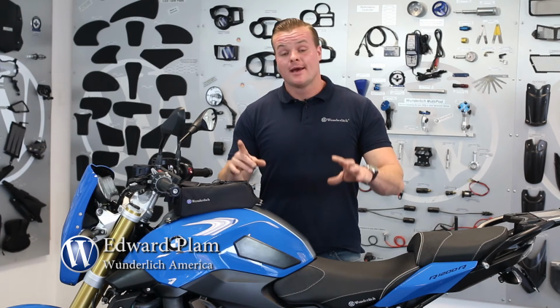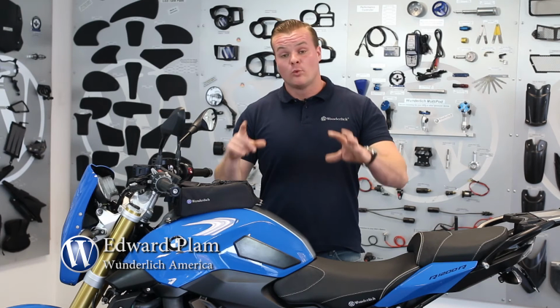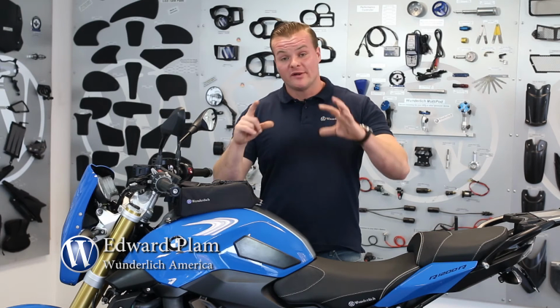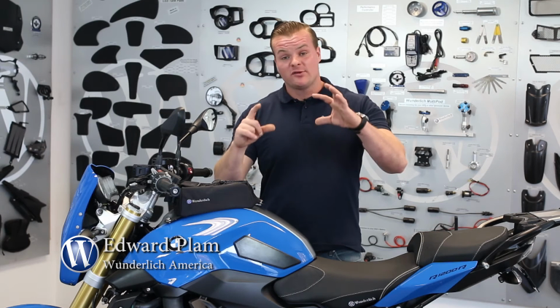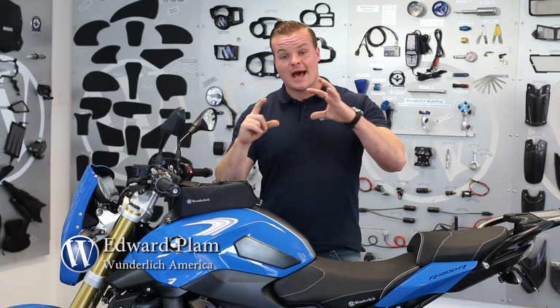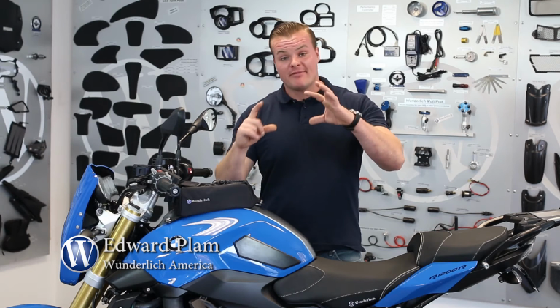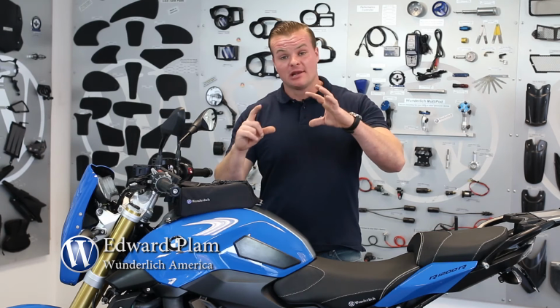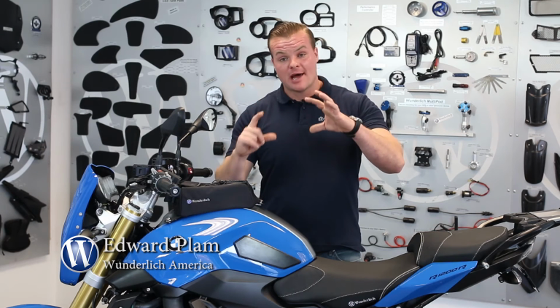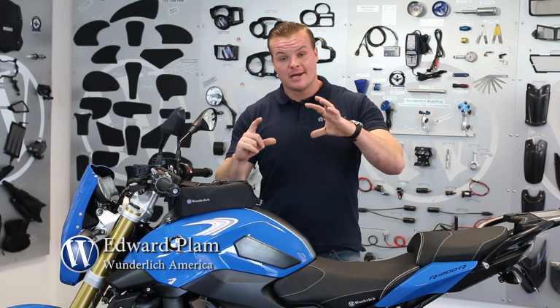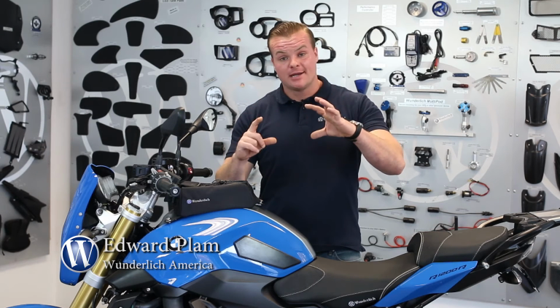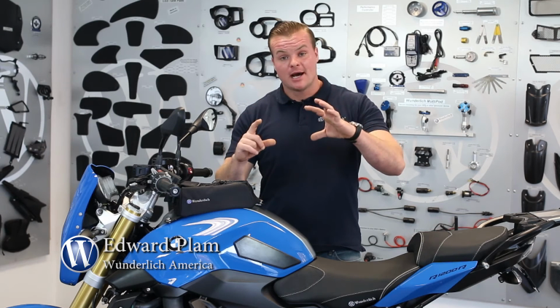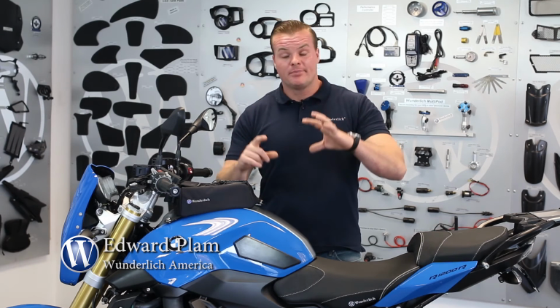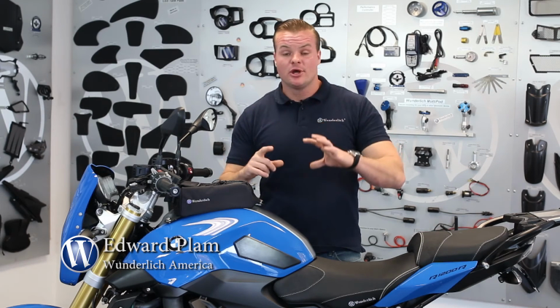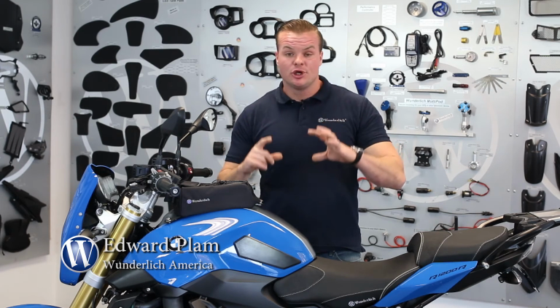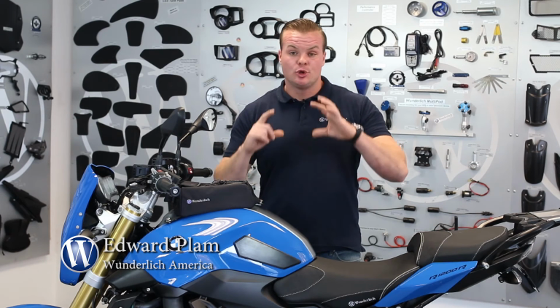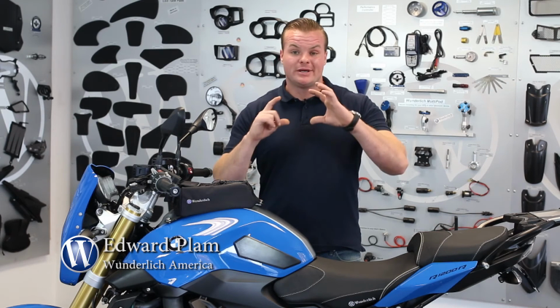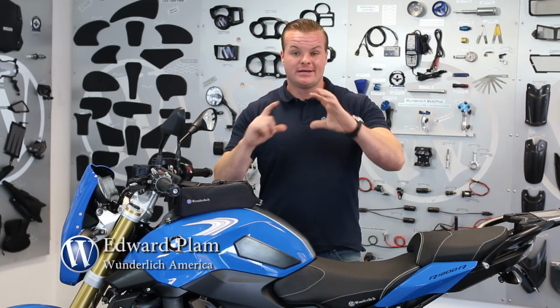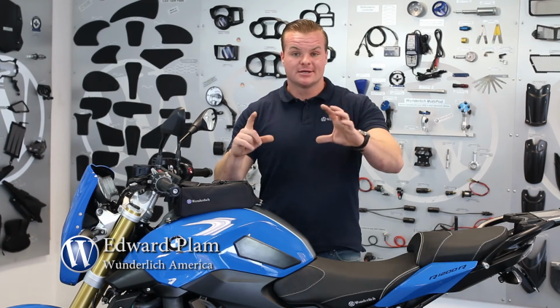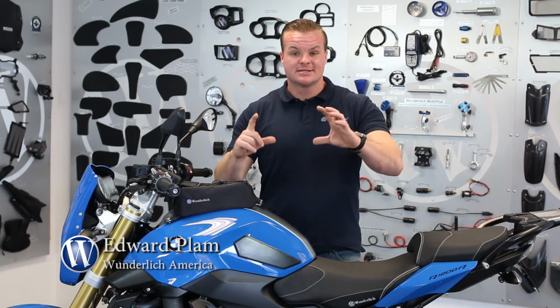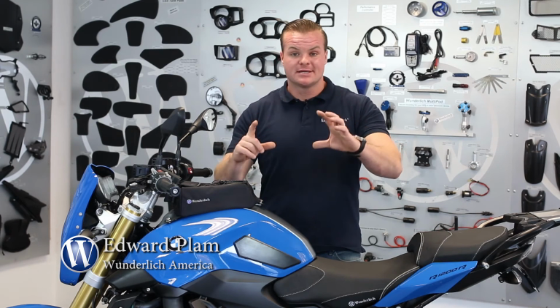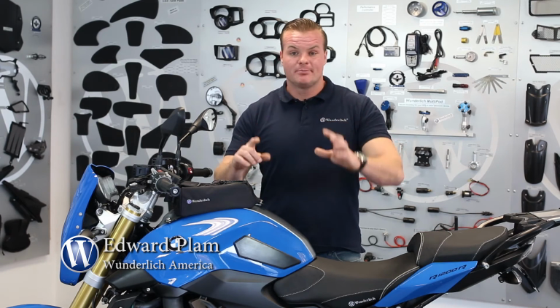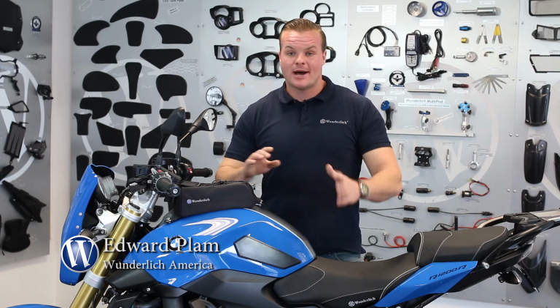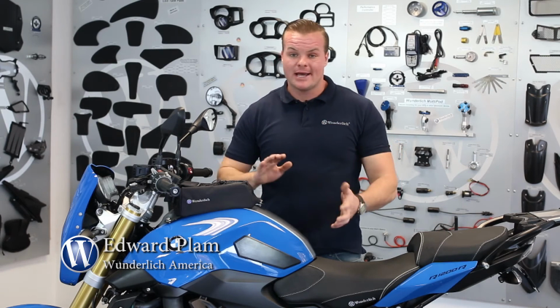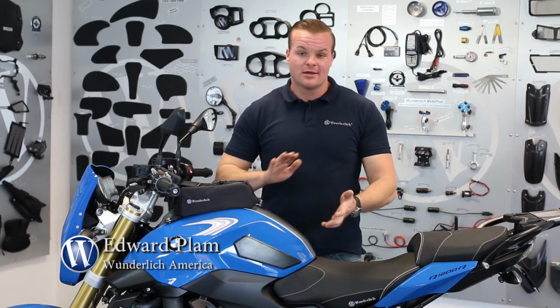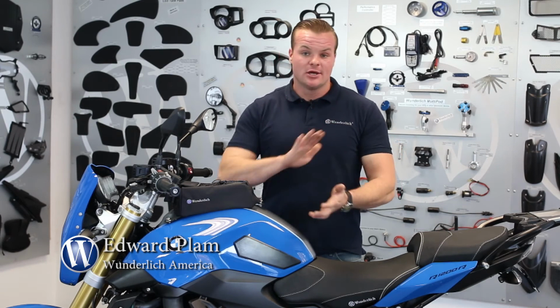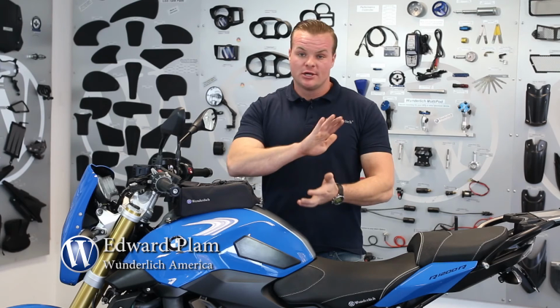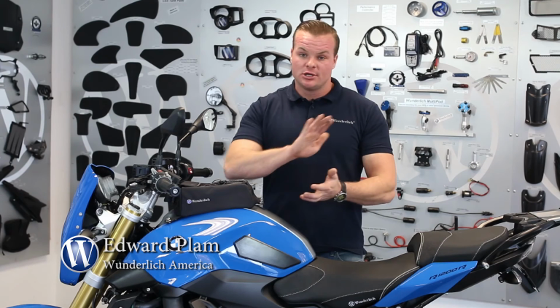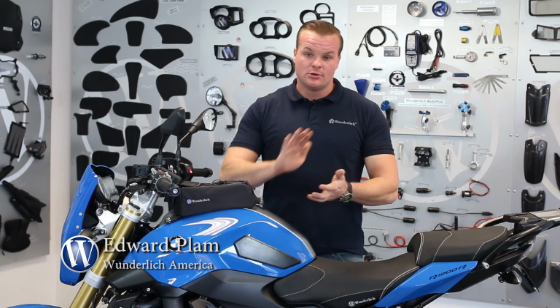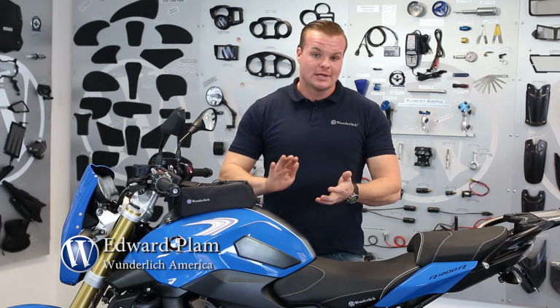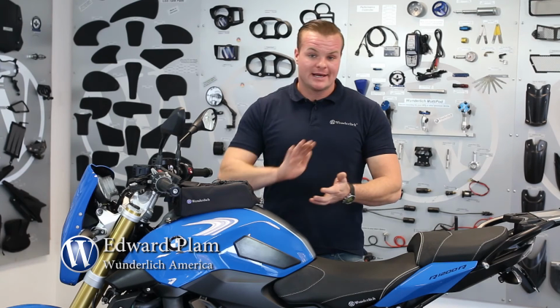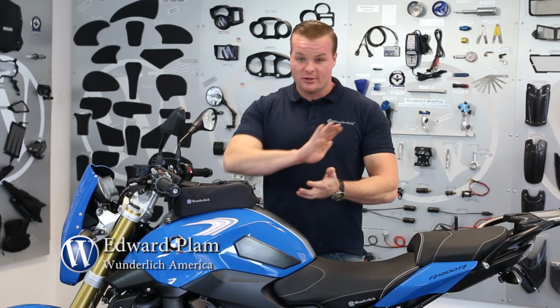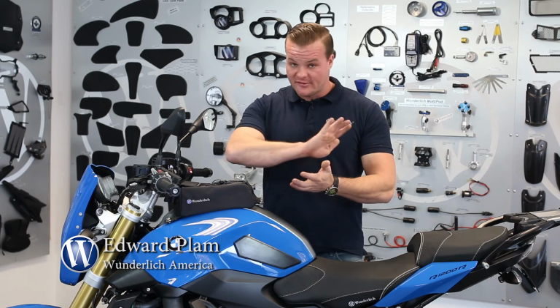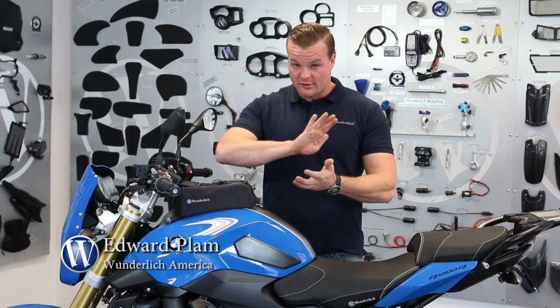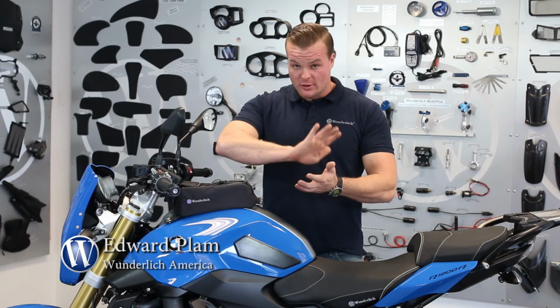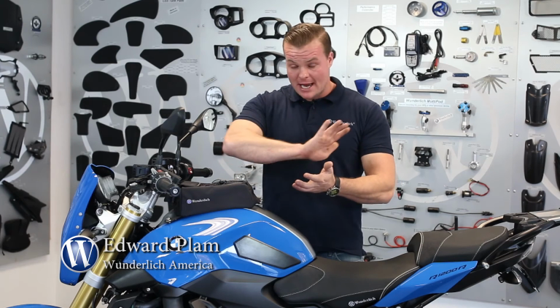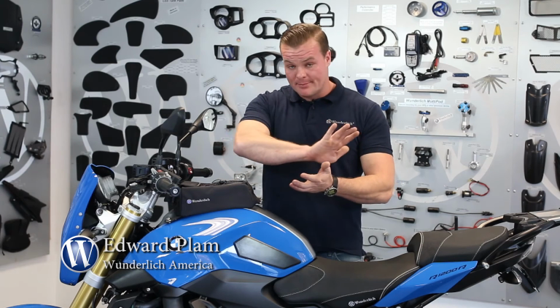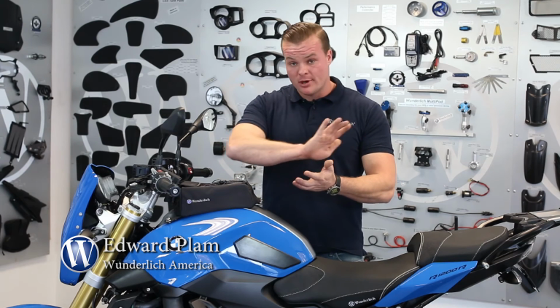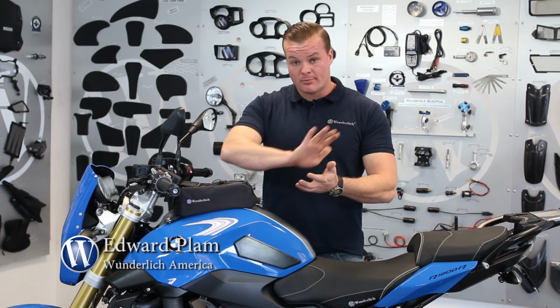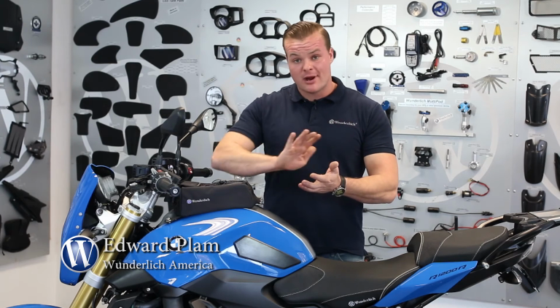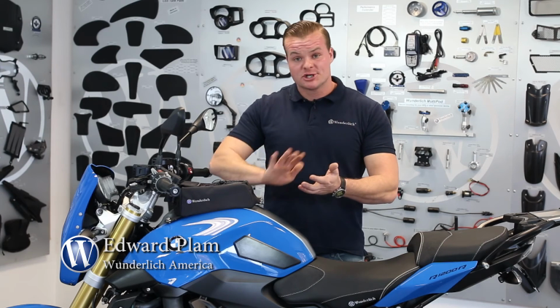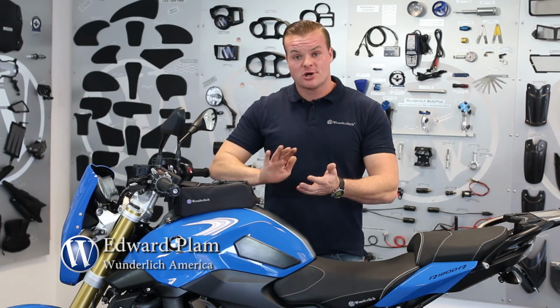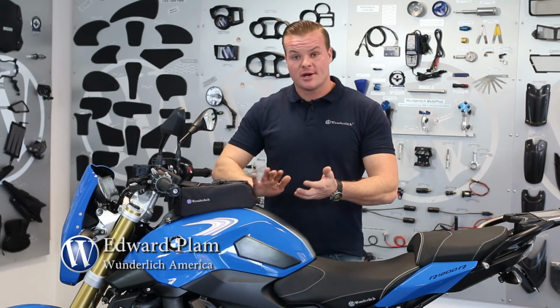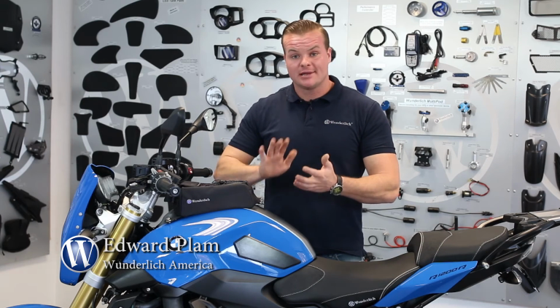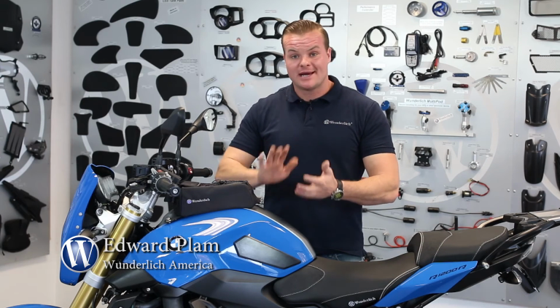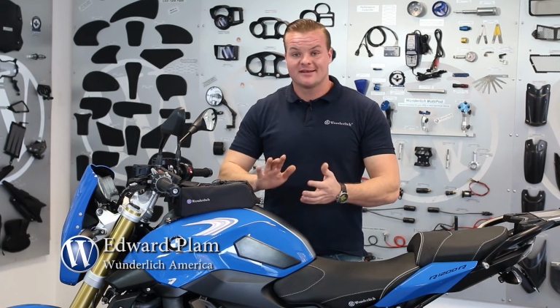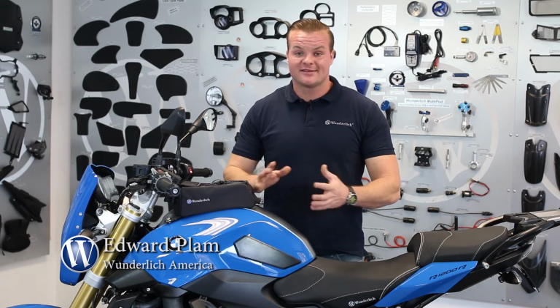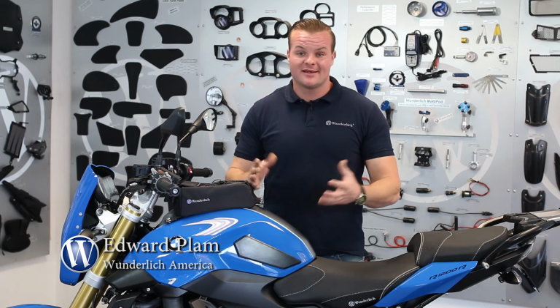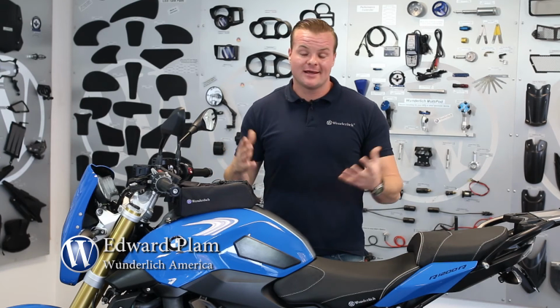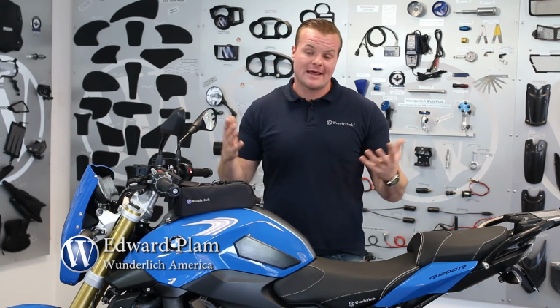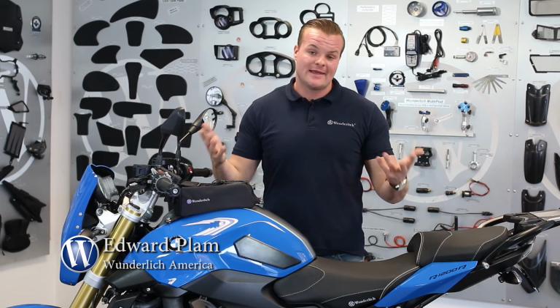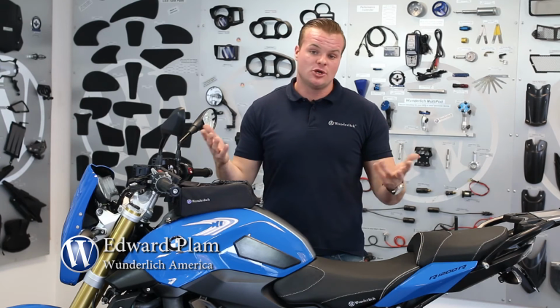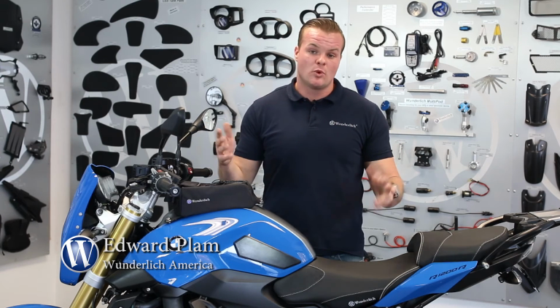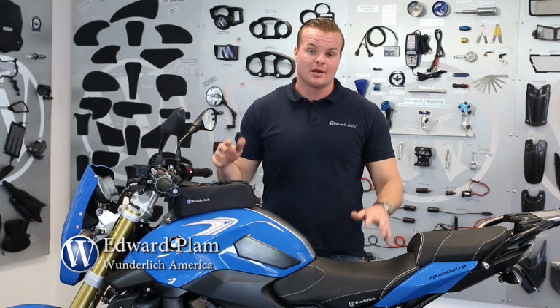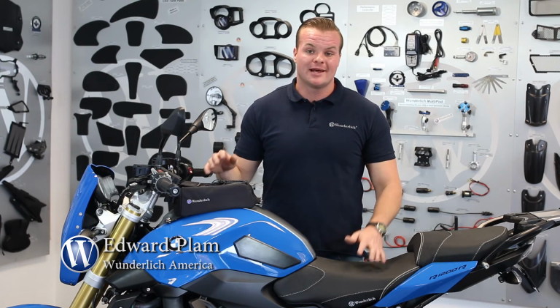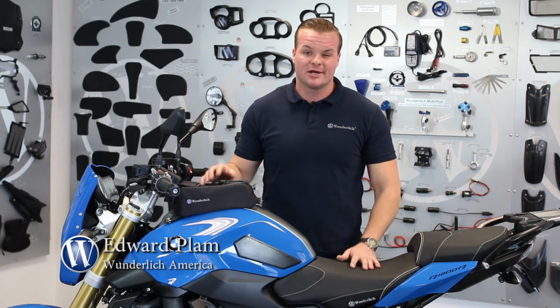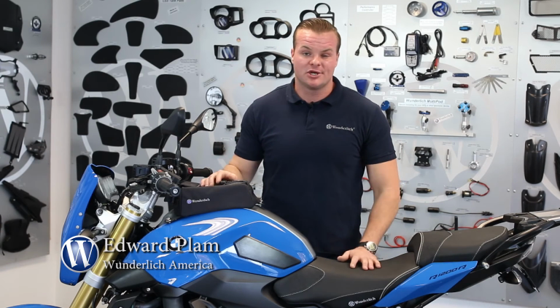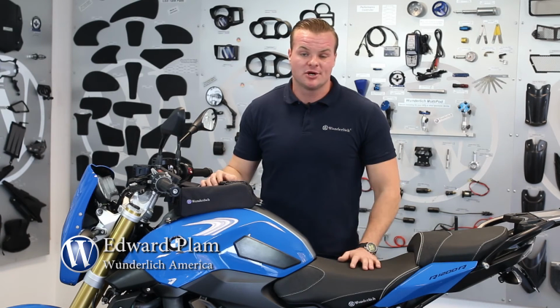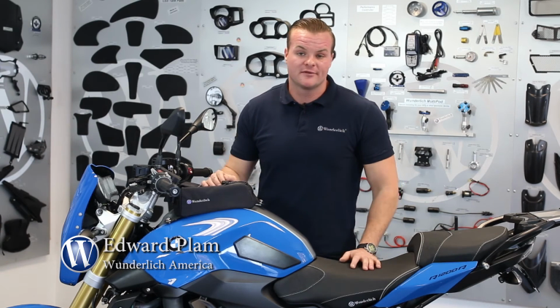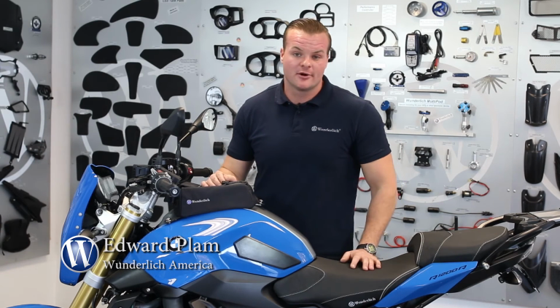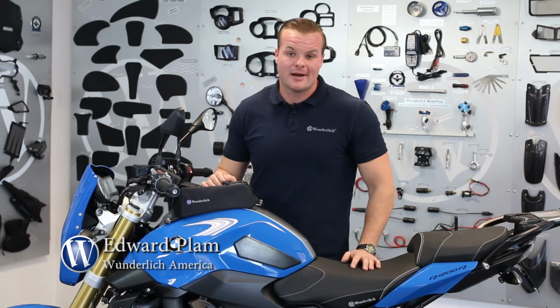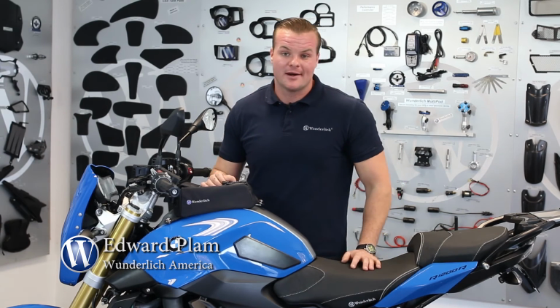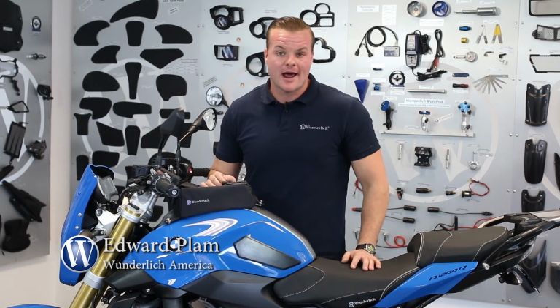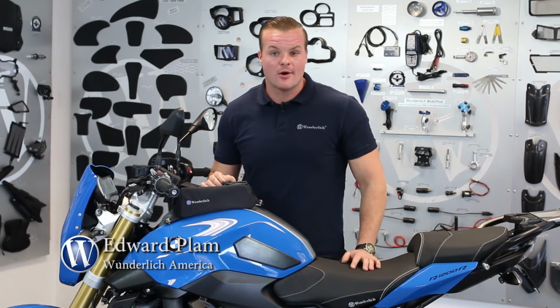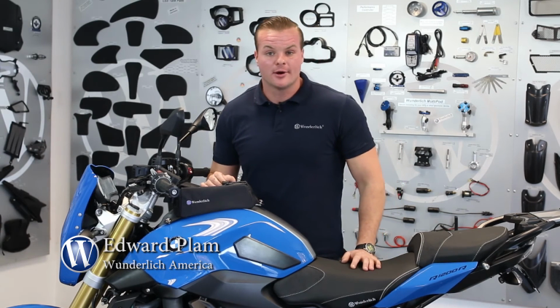Once you have it lined up, you adhere it to the bike, put pressure on it to let it stick, and then you want to let it cure for about an hour.